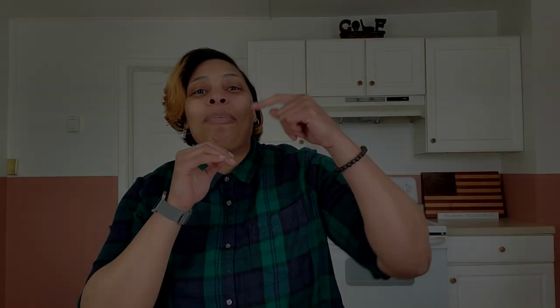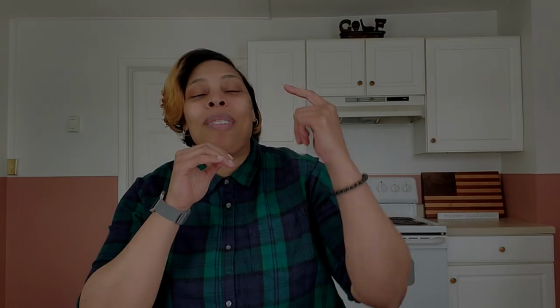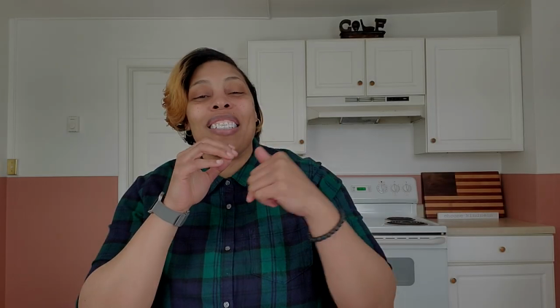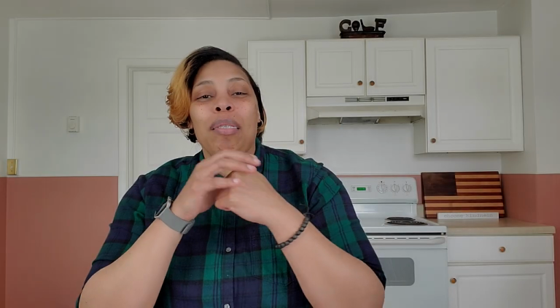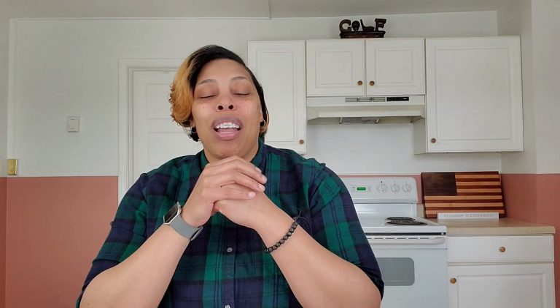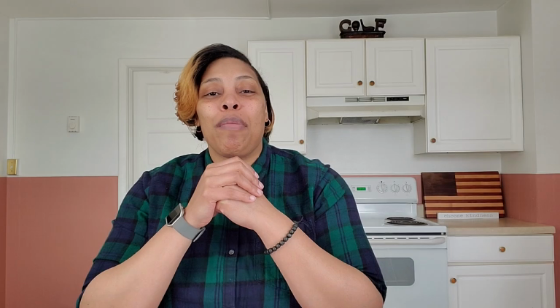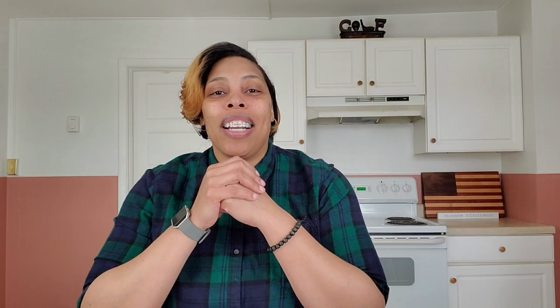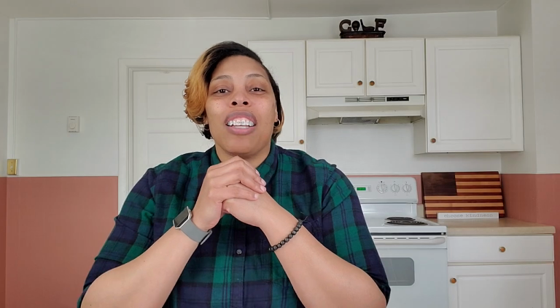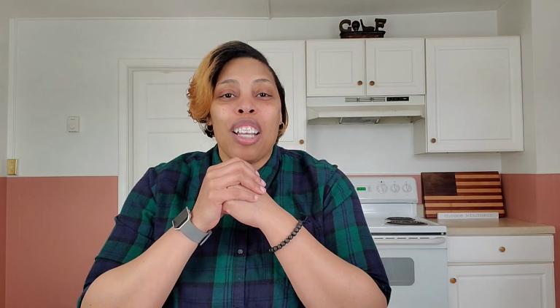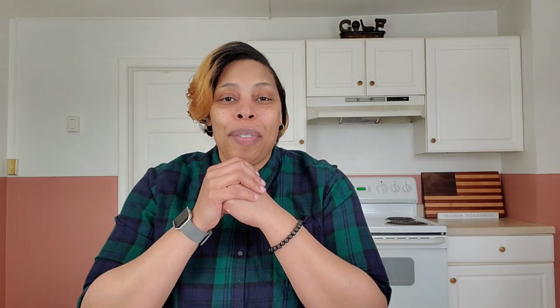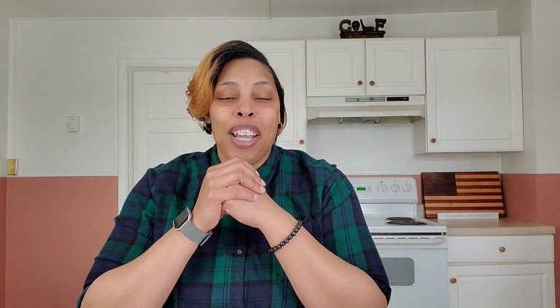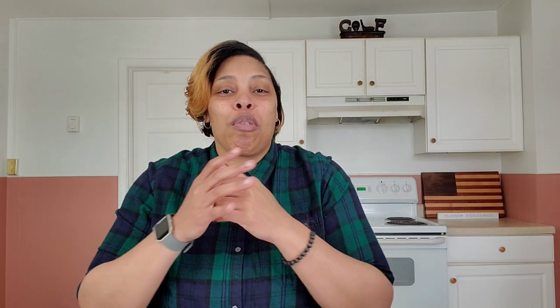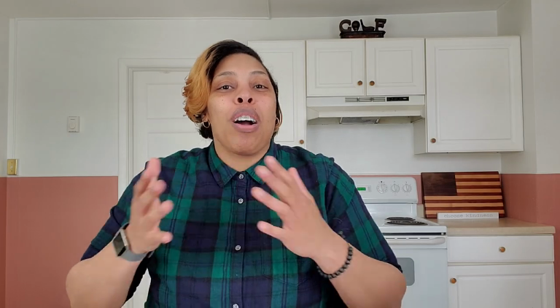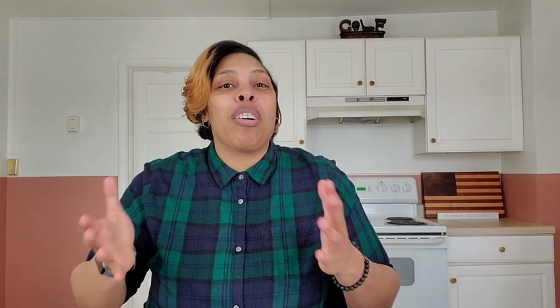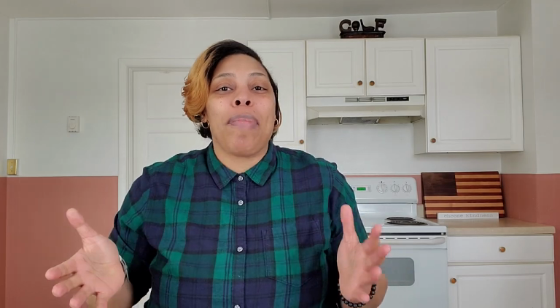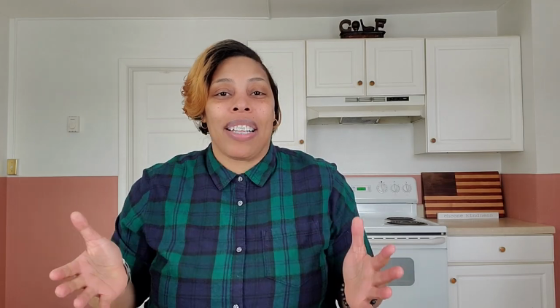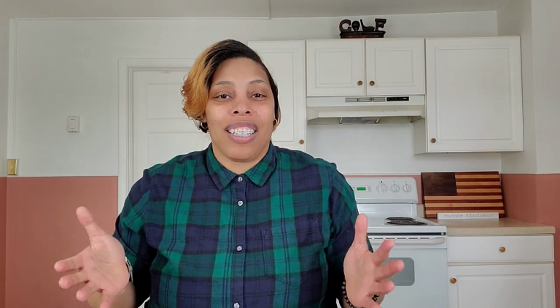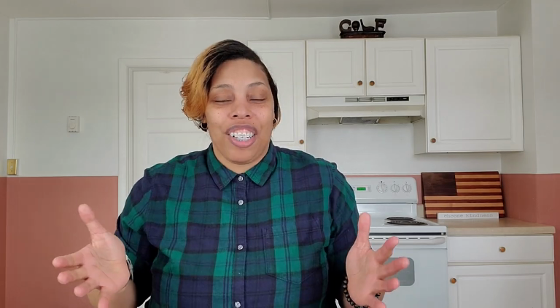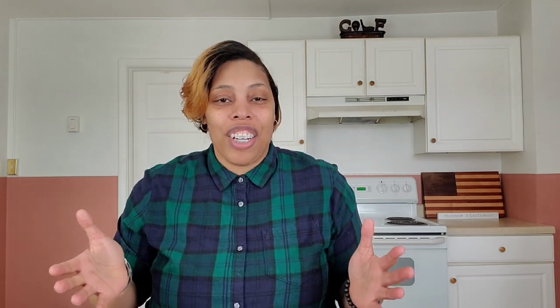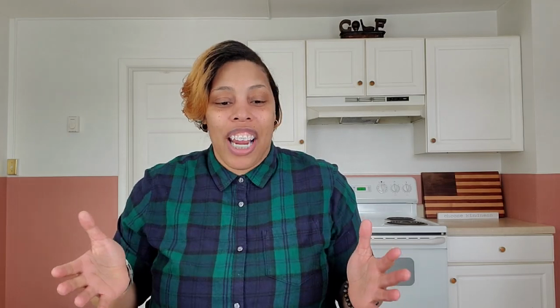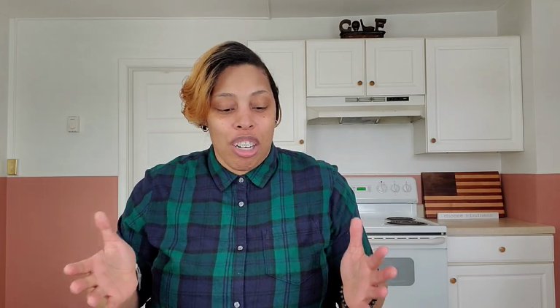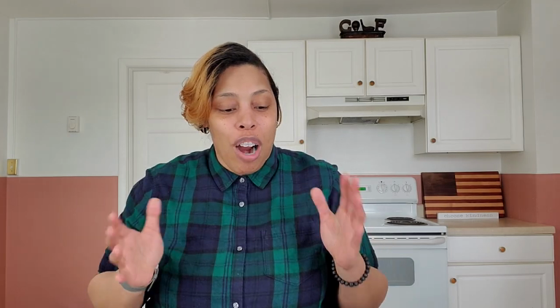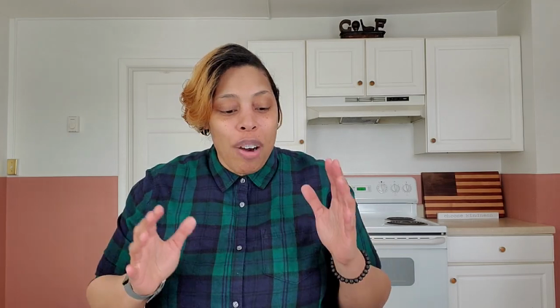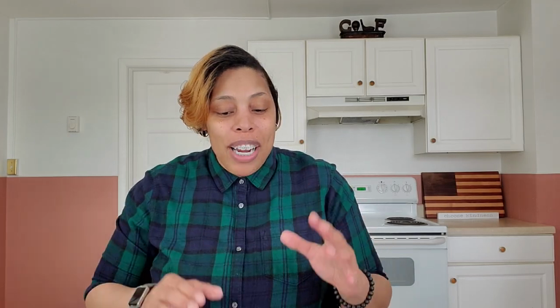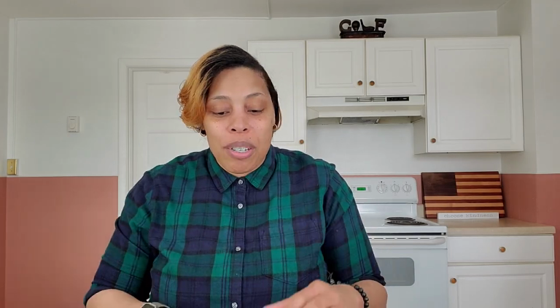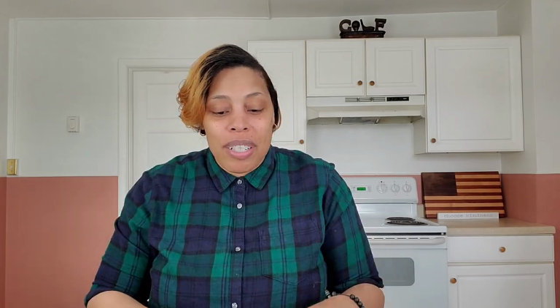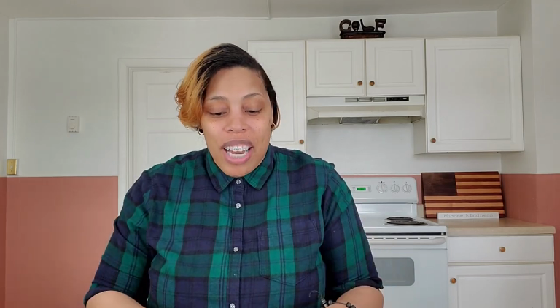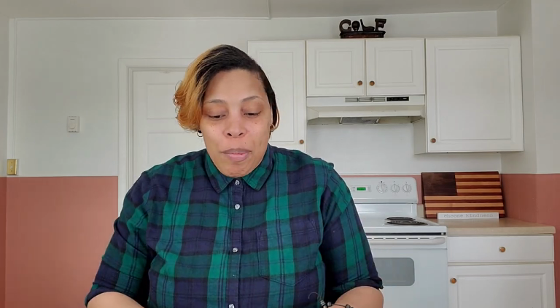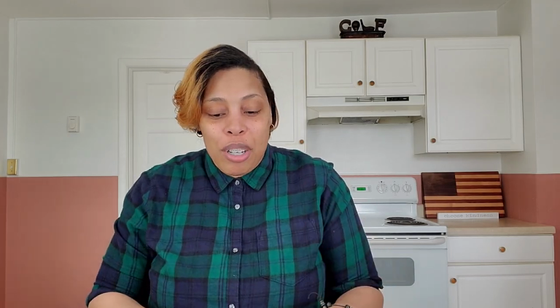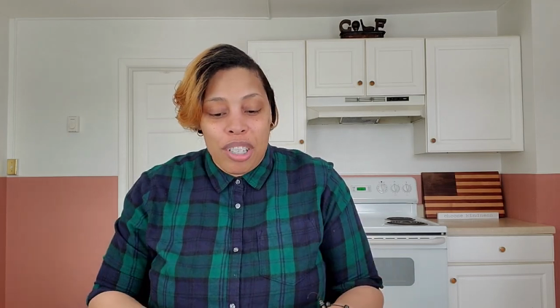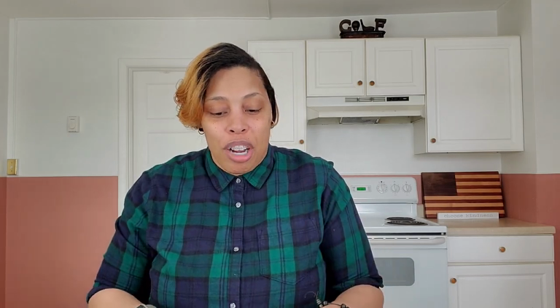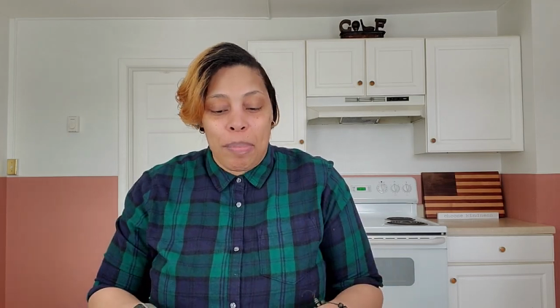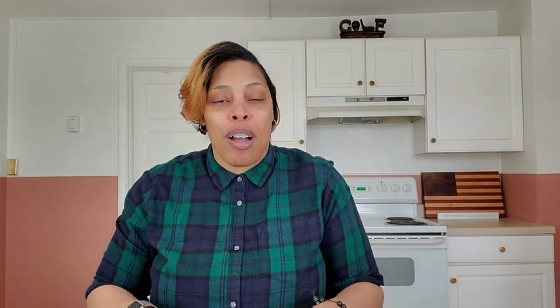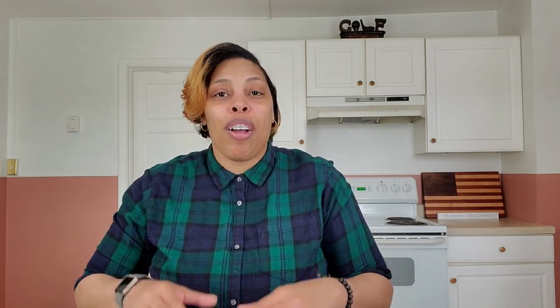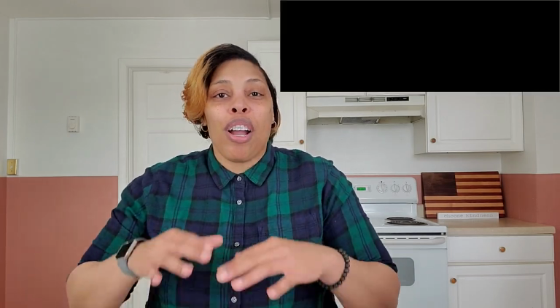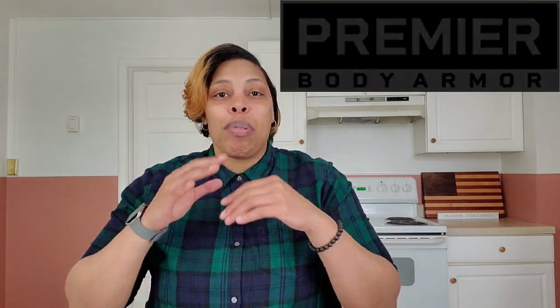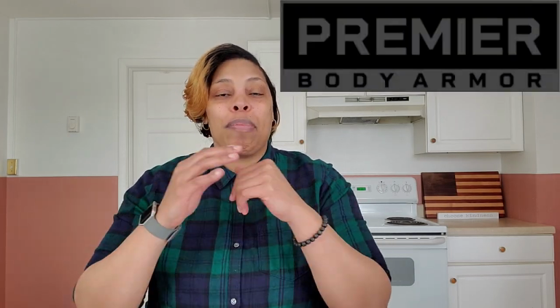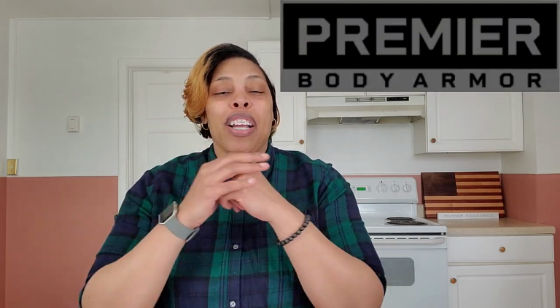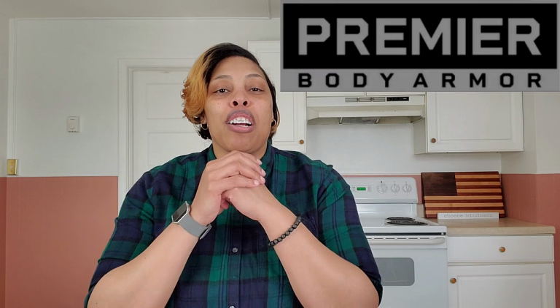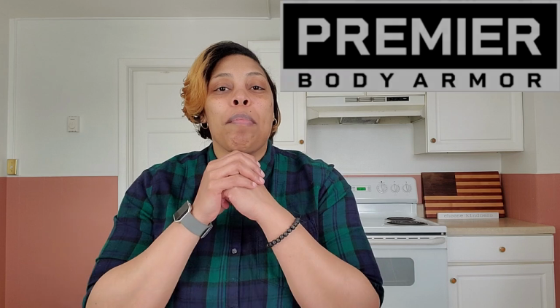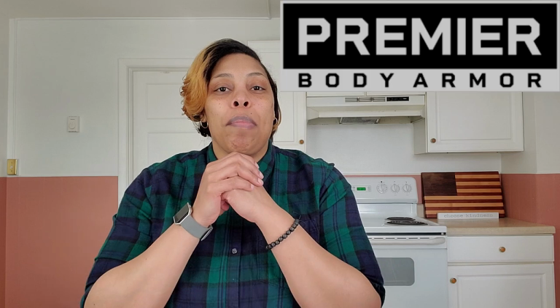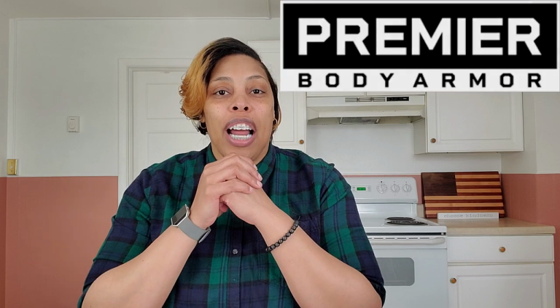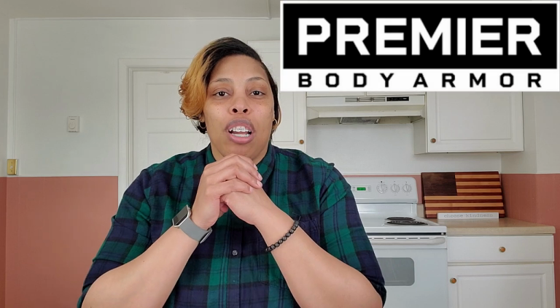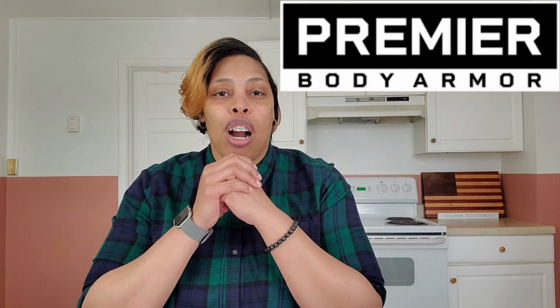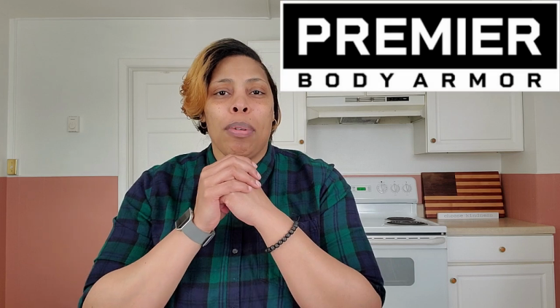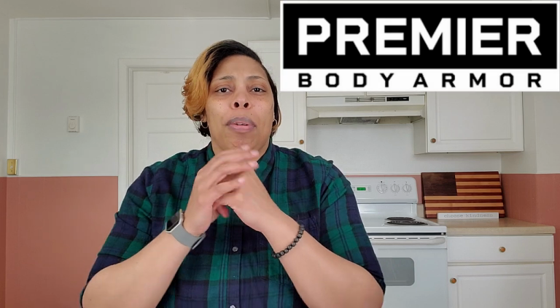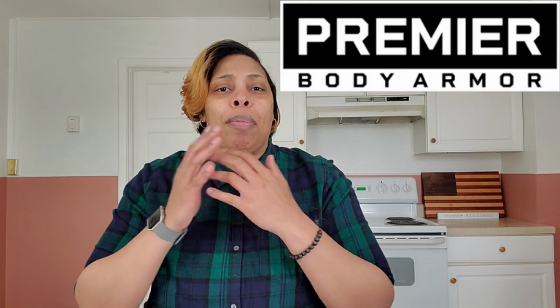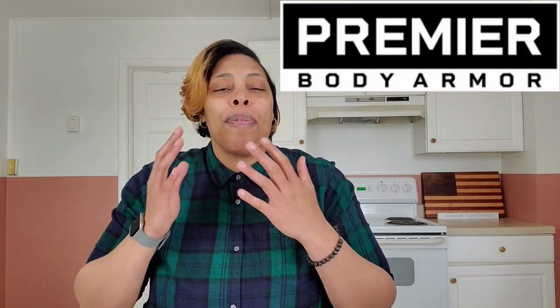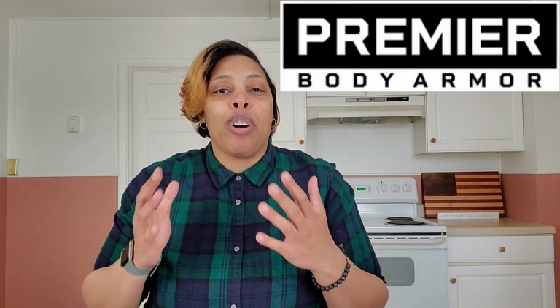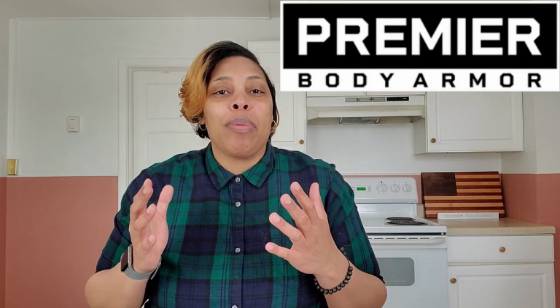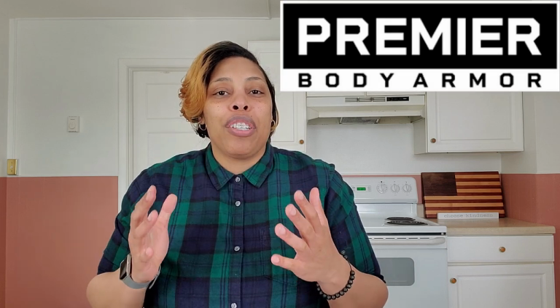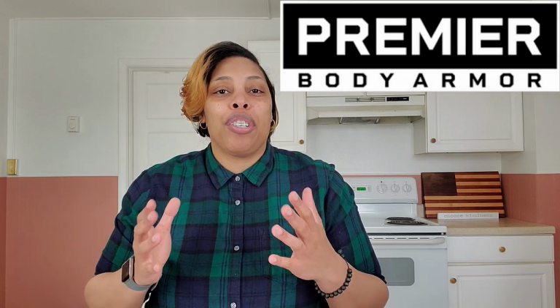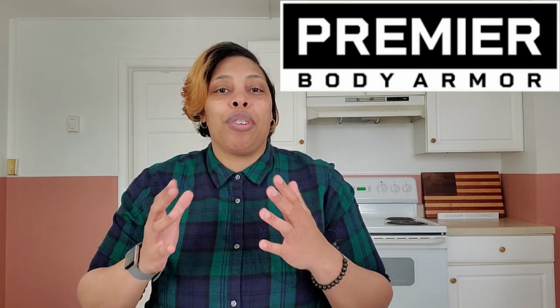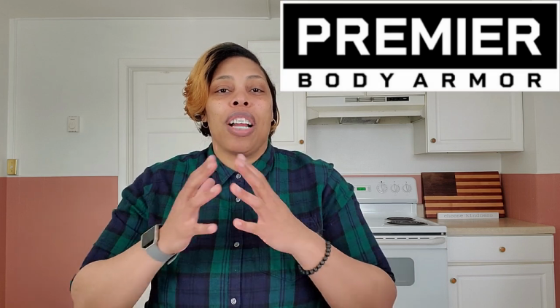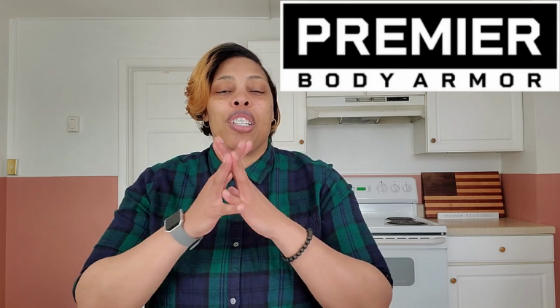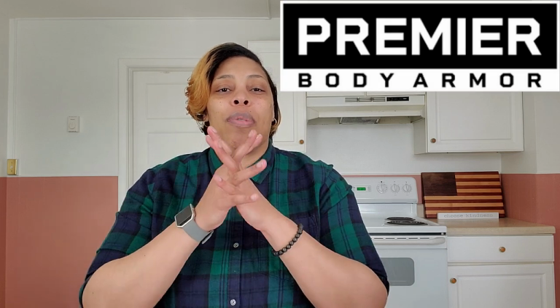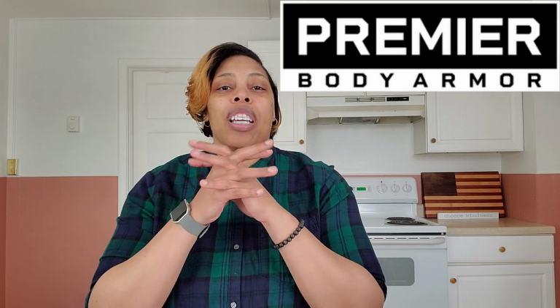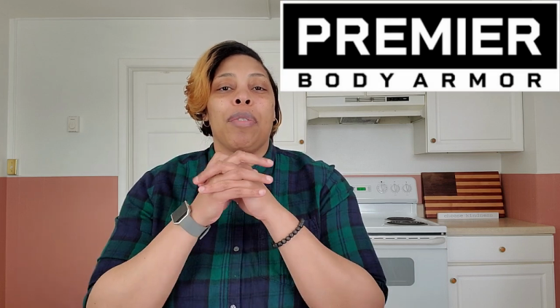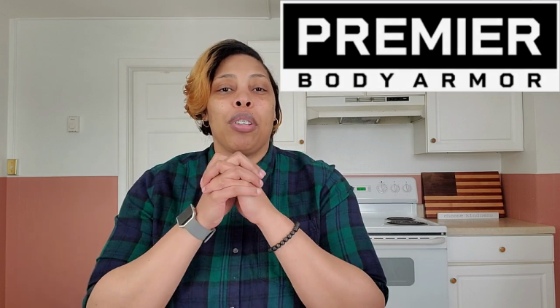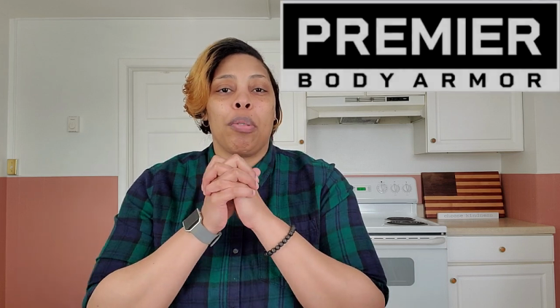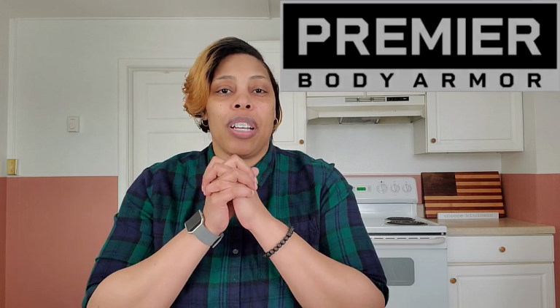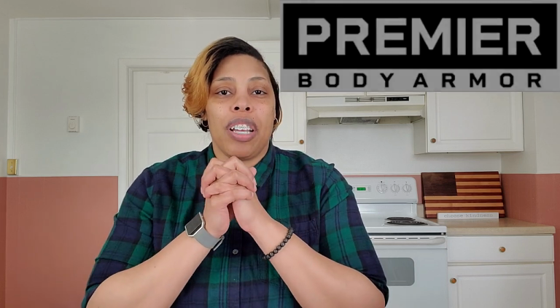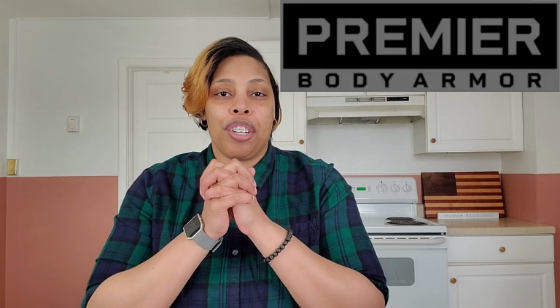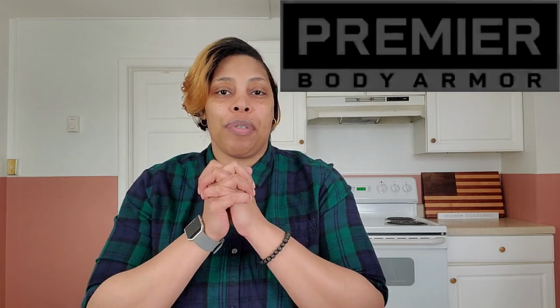What's up everybody? Liv here. Welcome back to the channel. So today we're going to talk about Premier Body Armor, but before we do, I just want to give you a little bit of history.